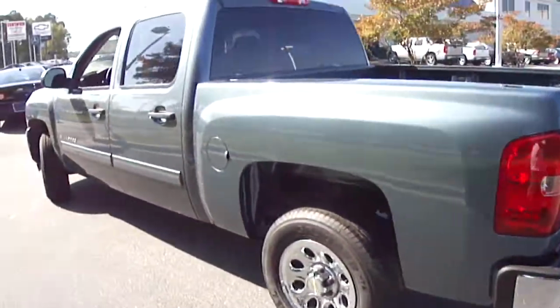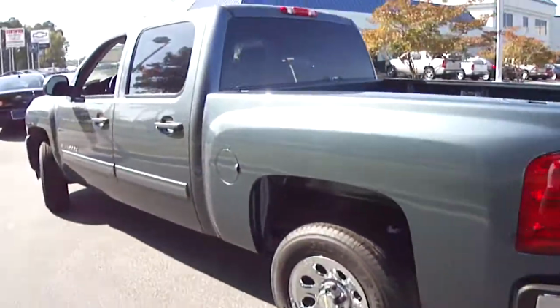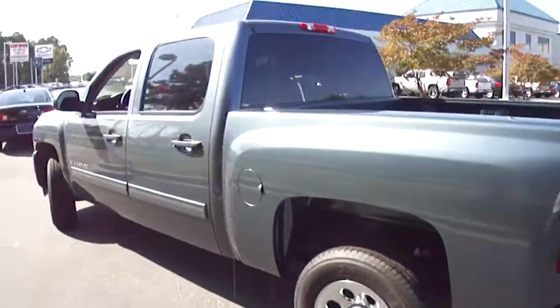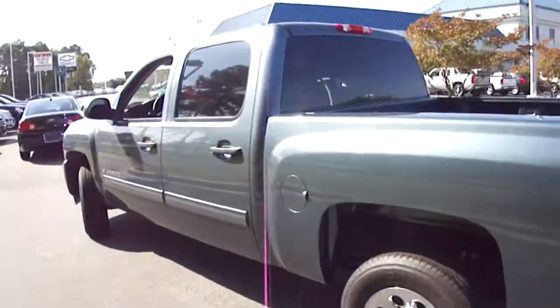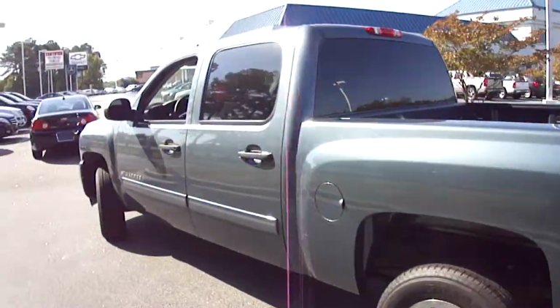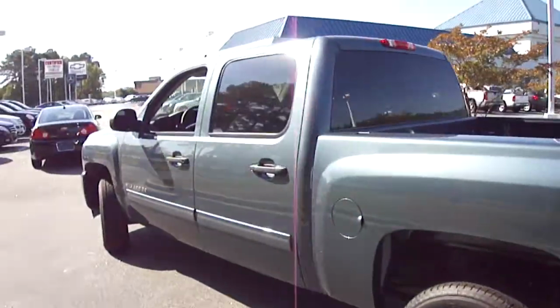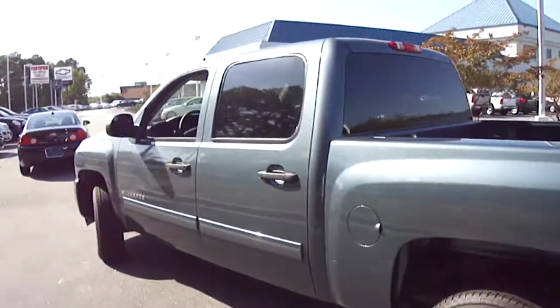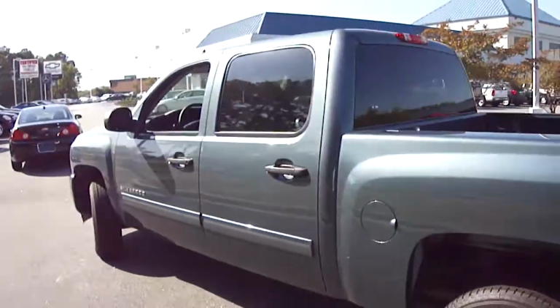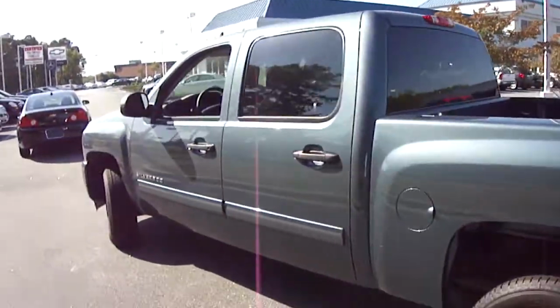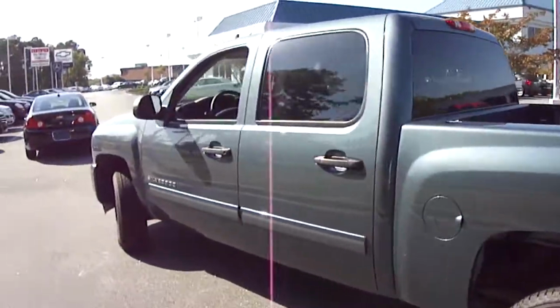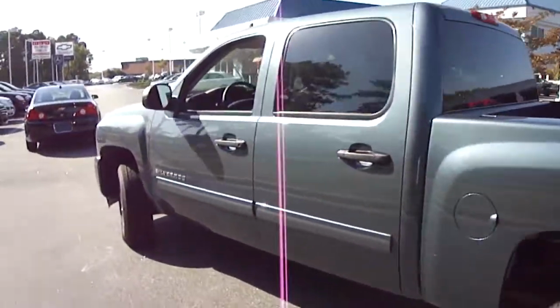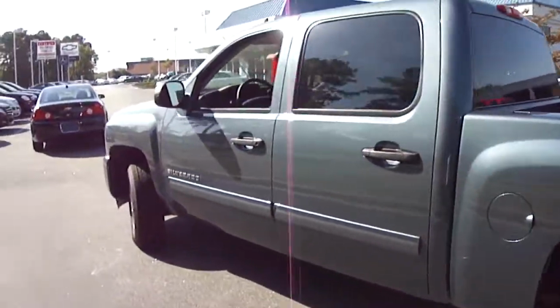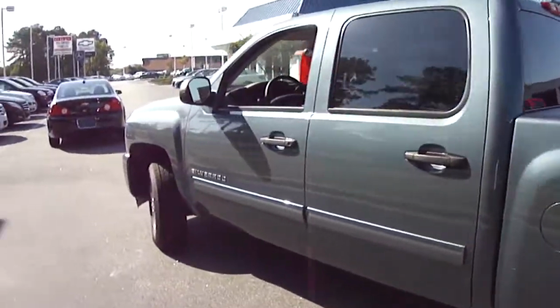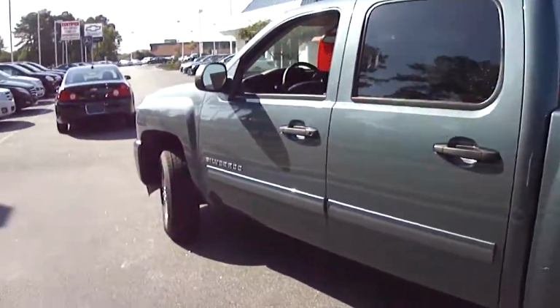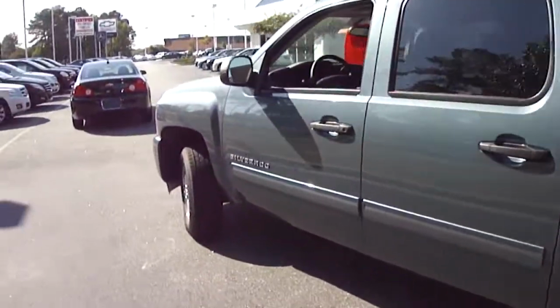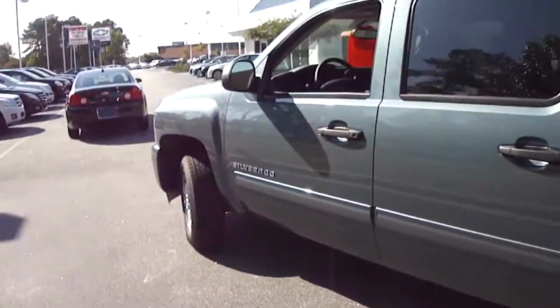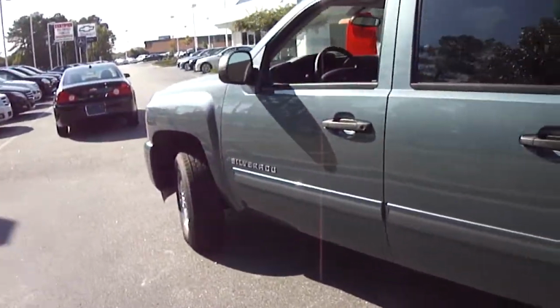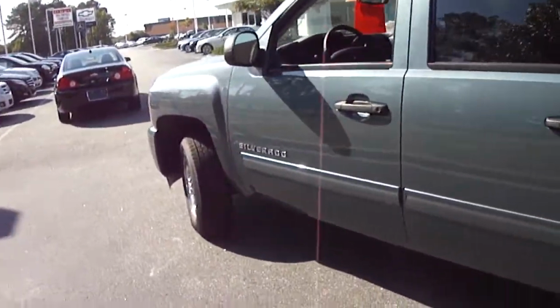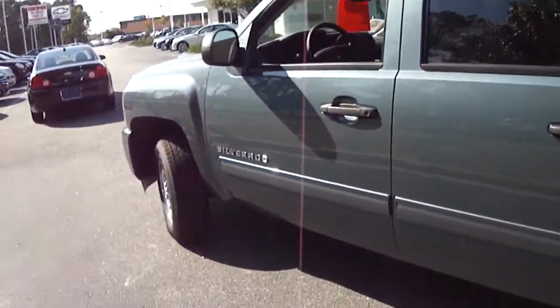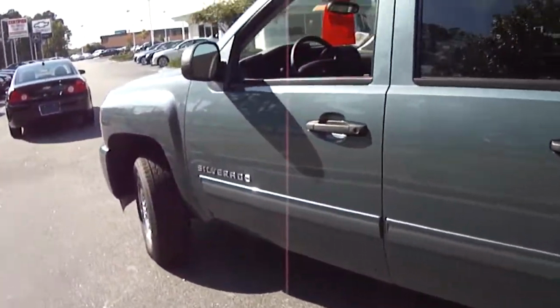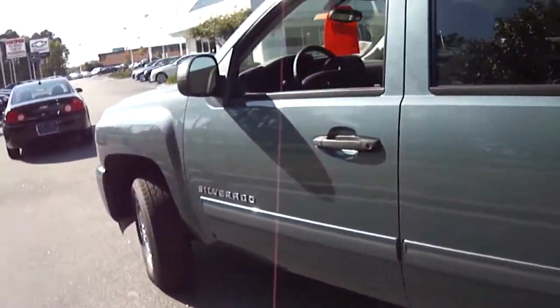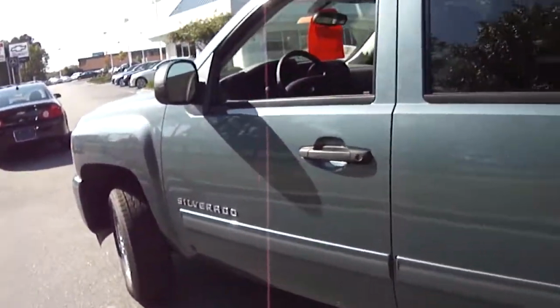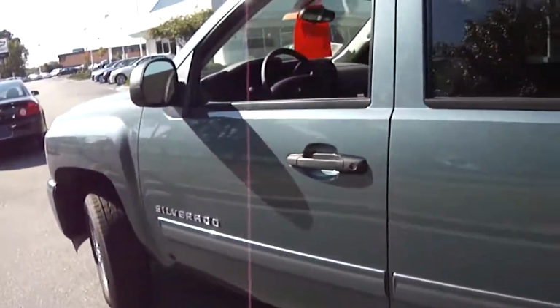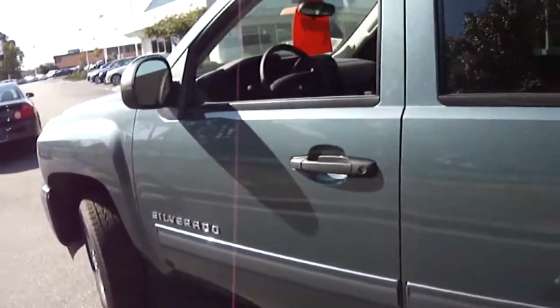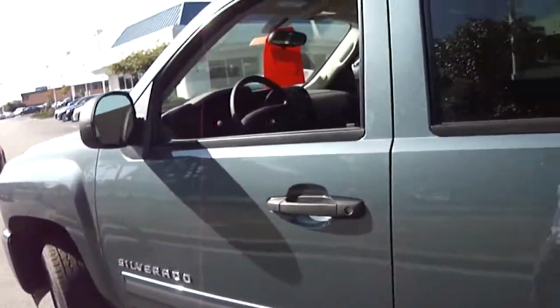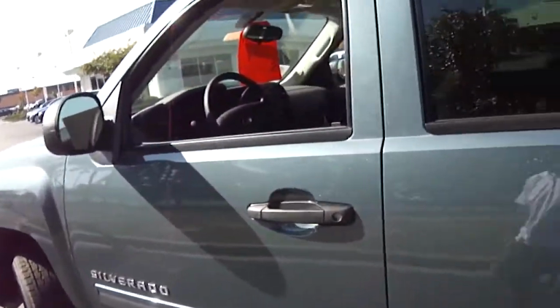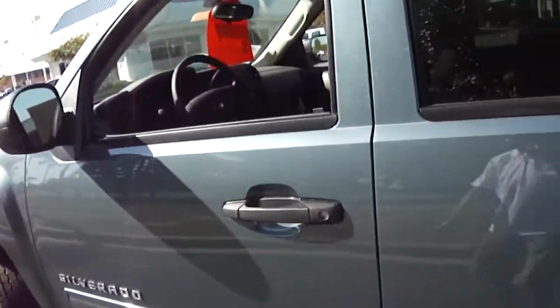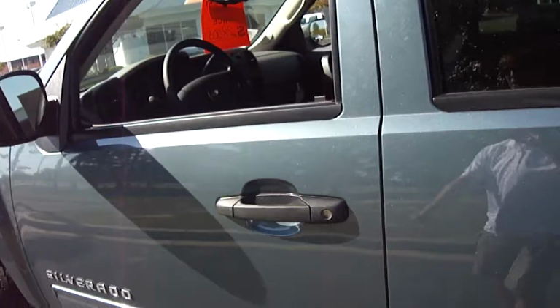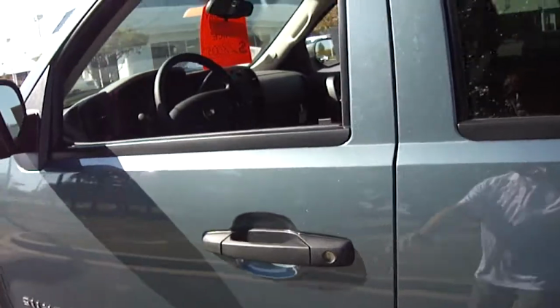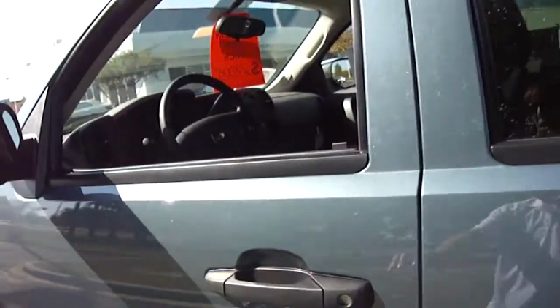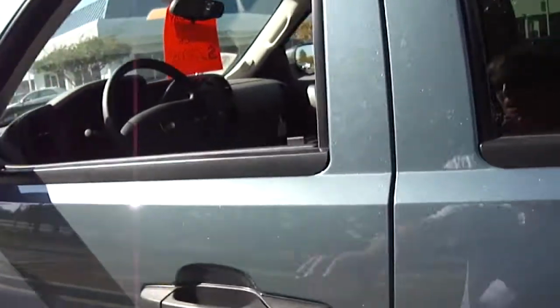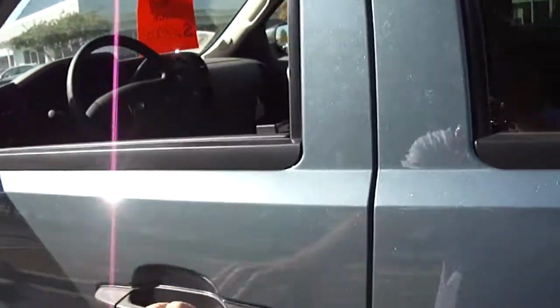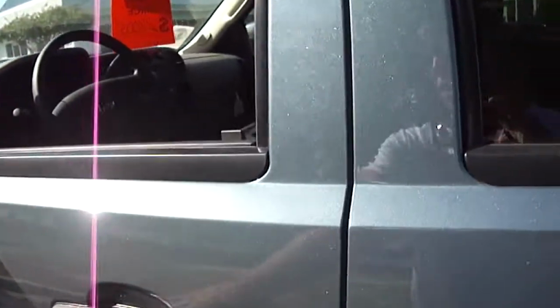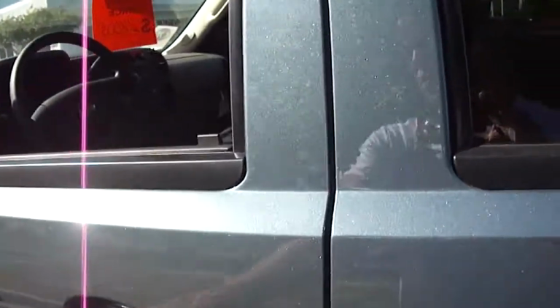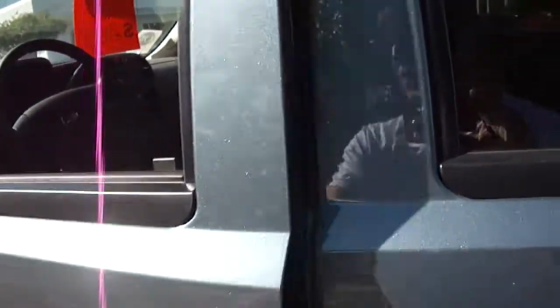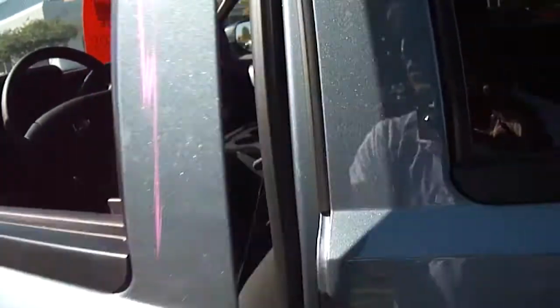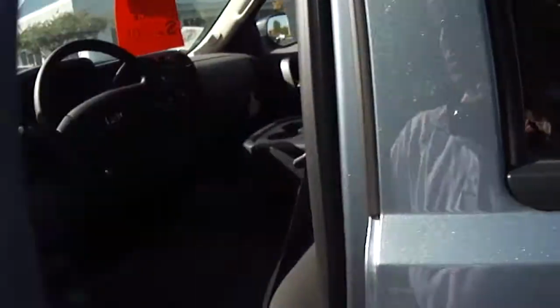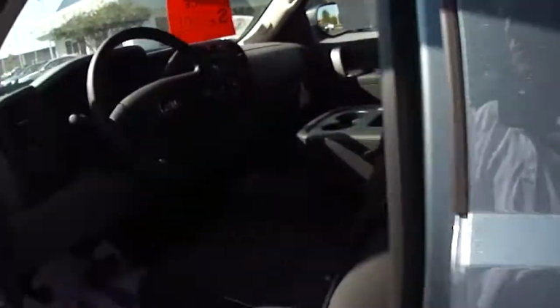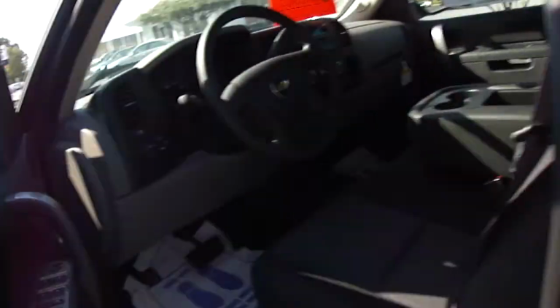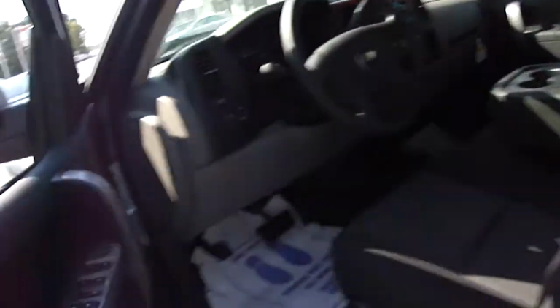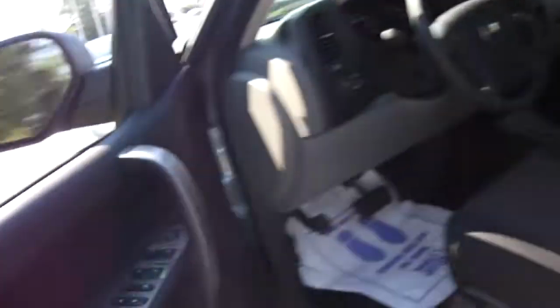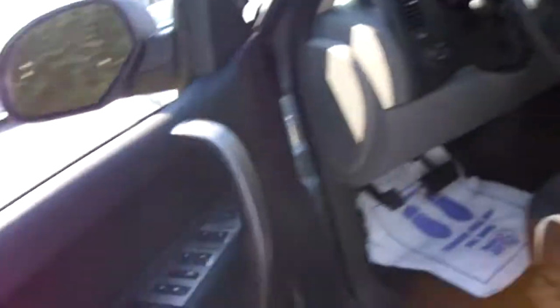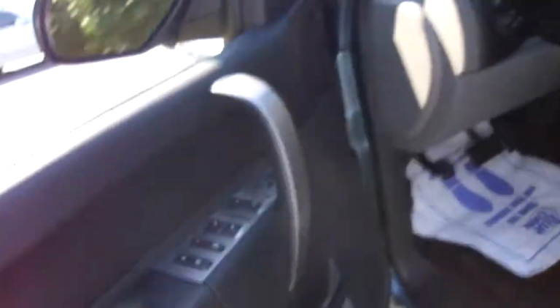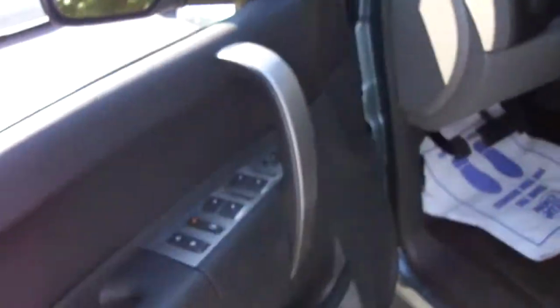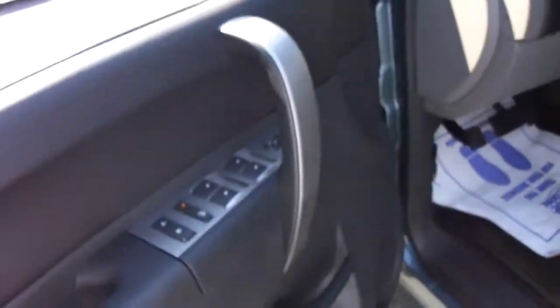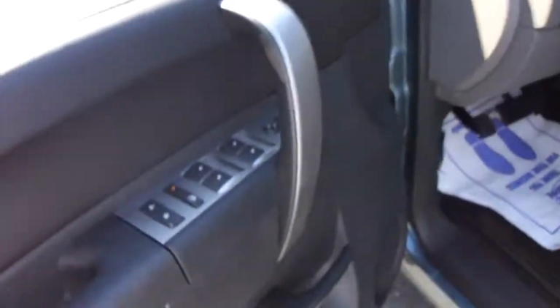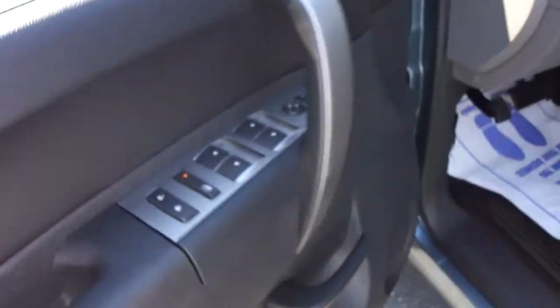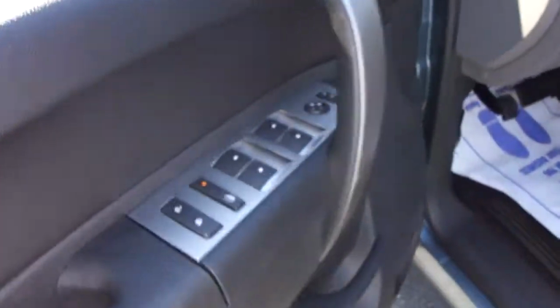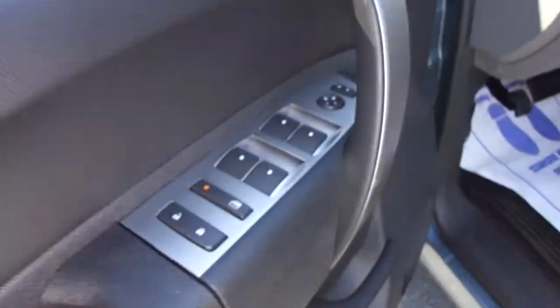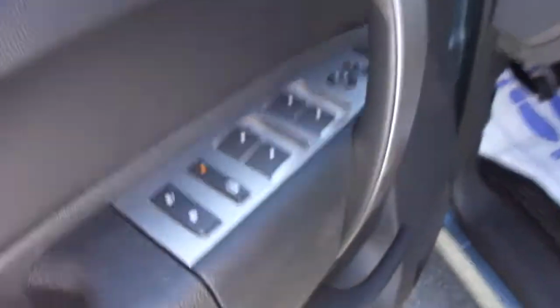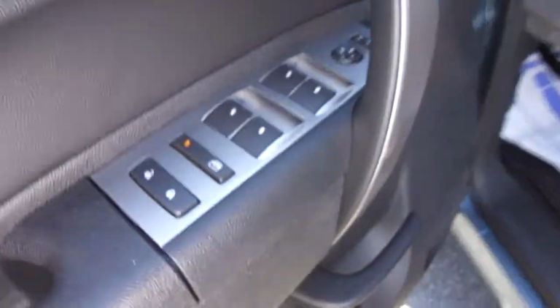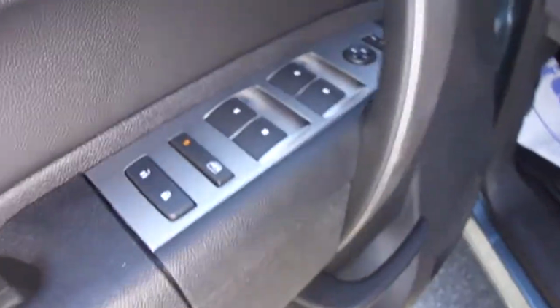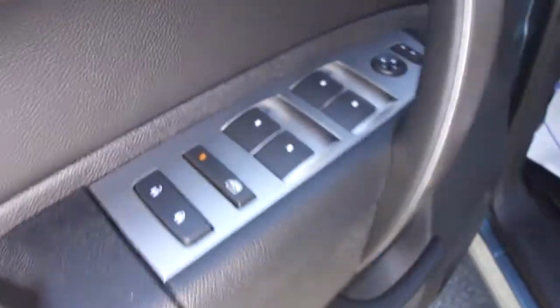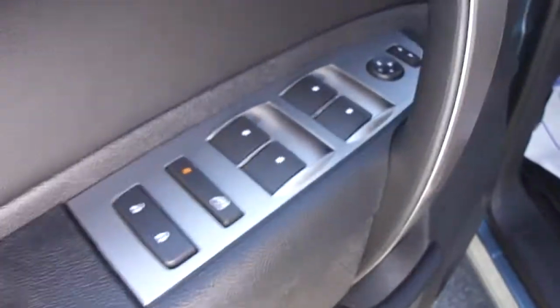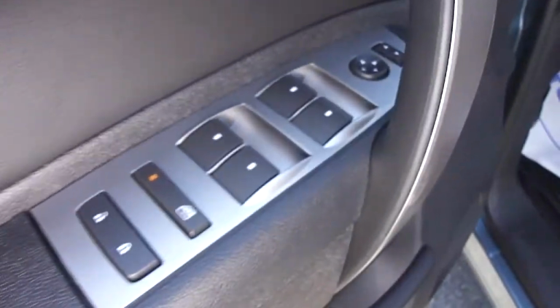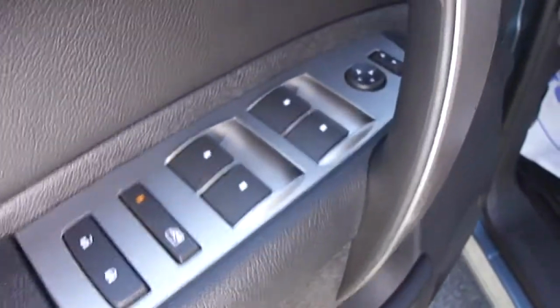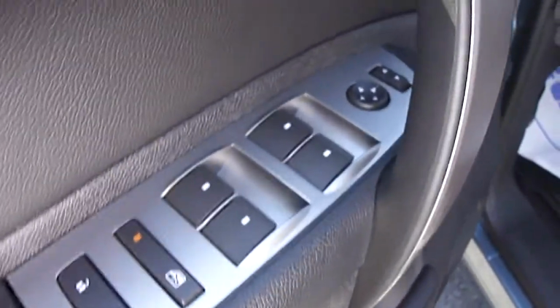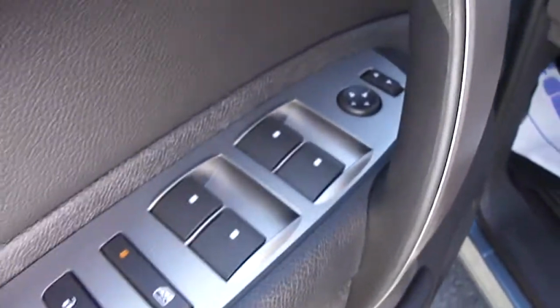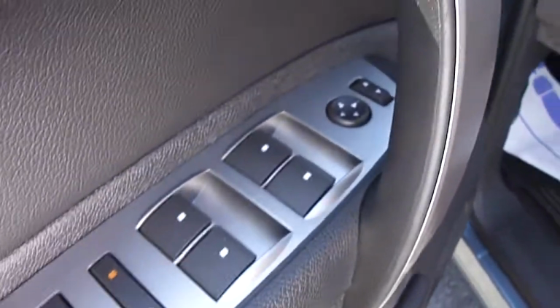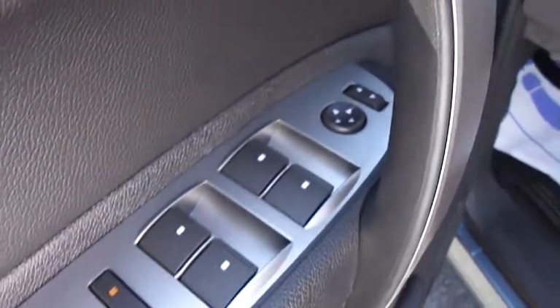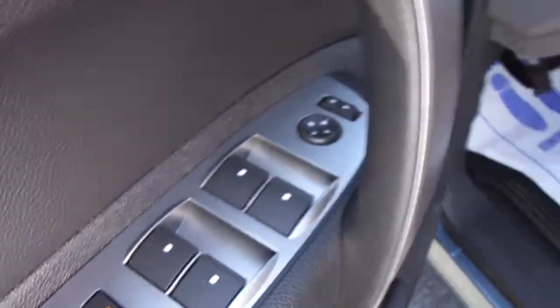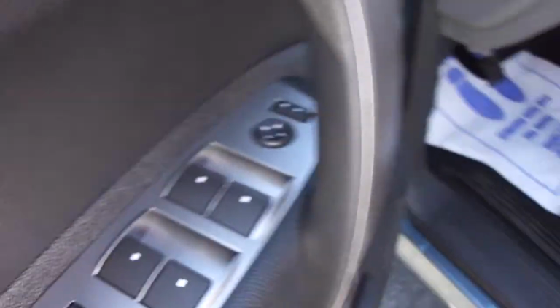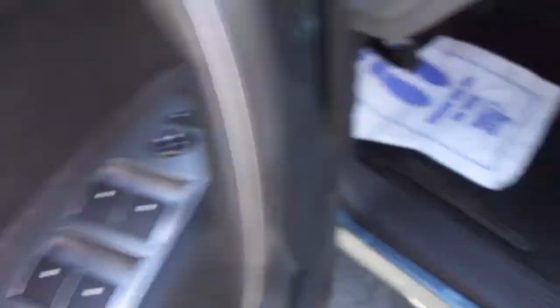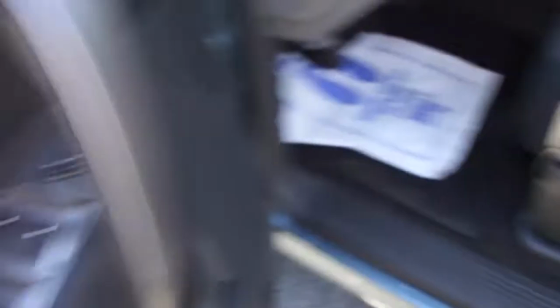Walking around lets you see all the features of the vehicle. It does have power windows, power locks, and power mirrors.